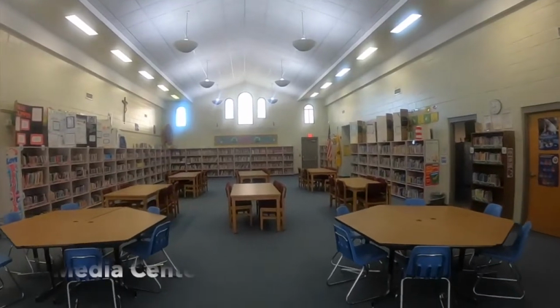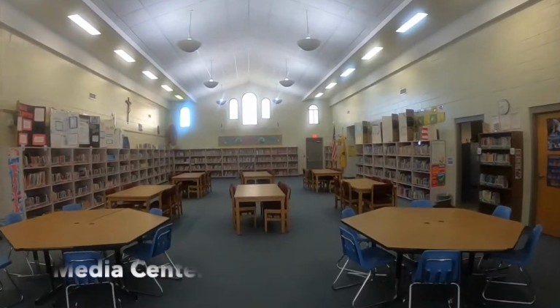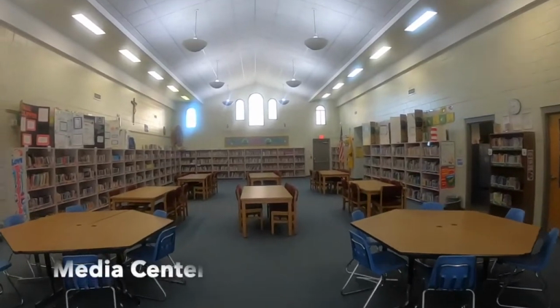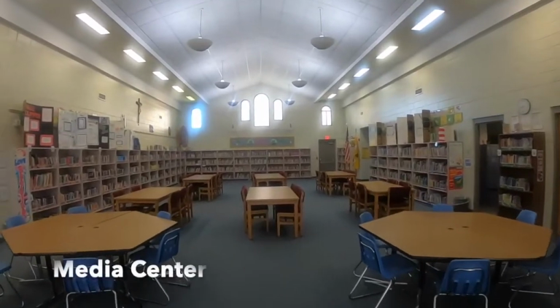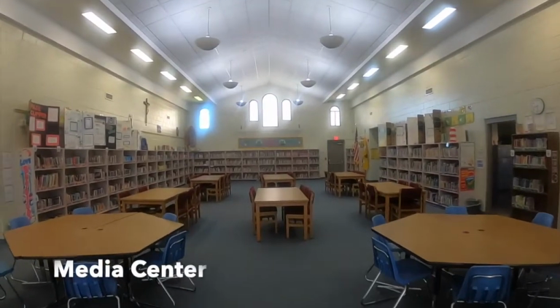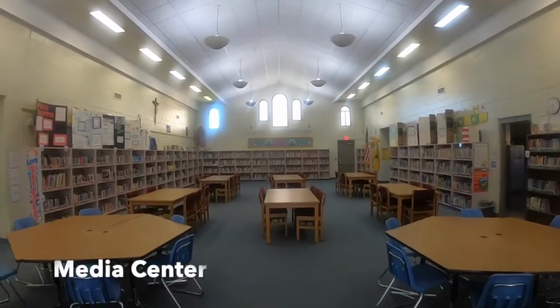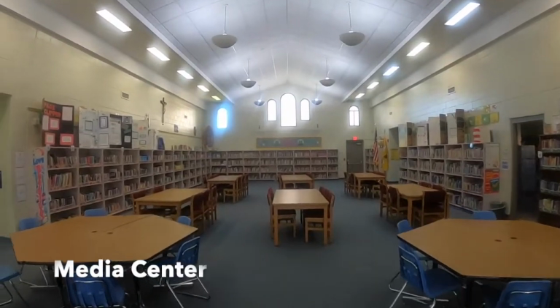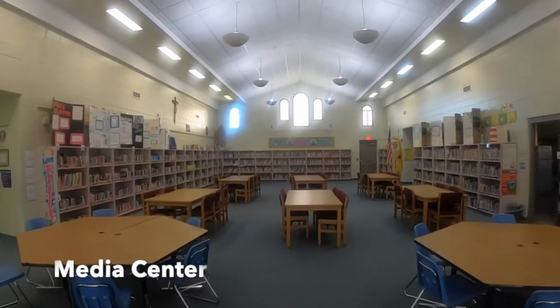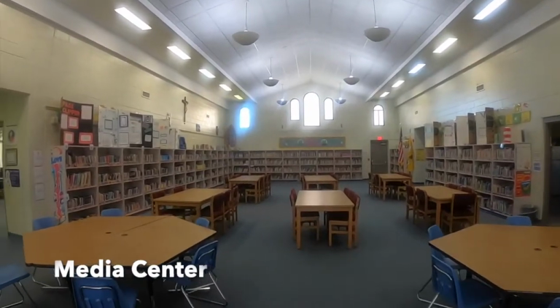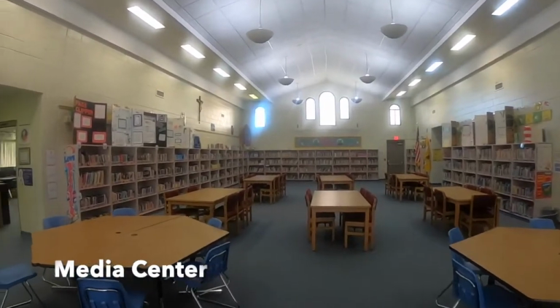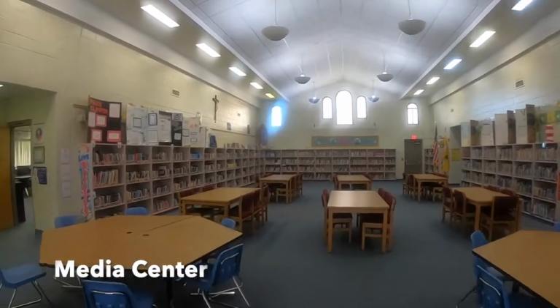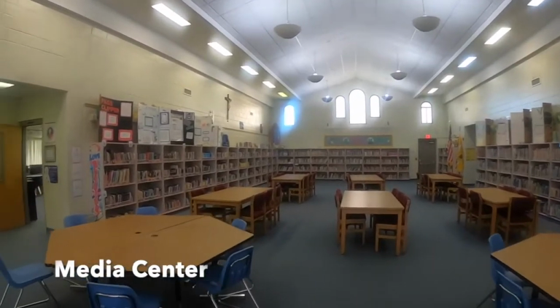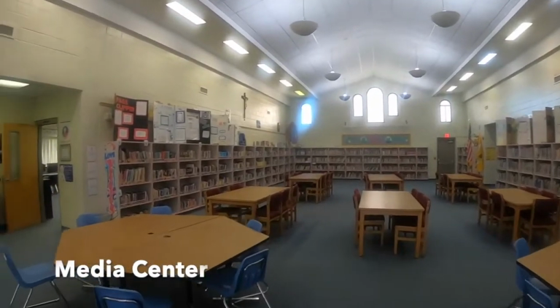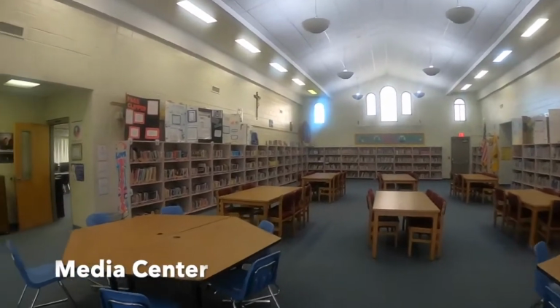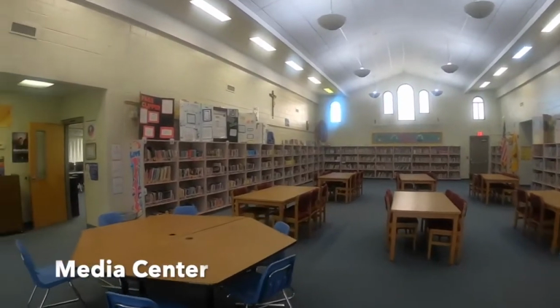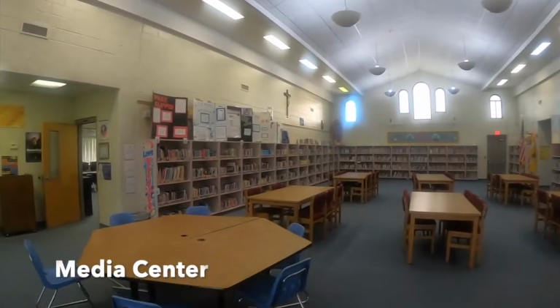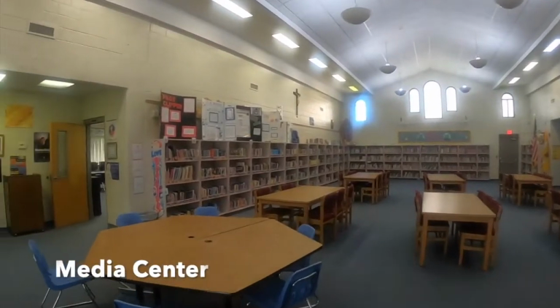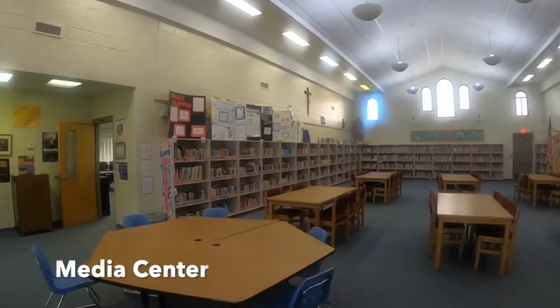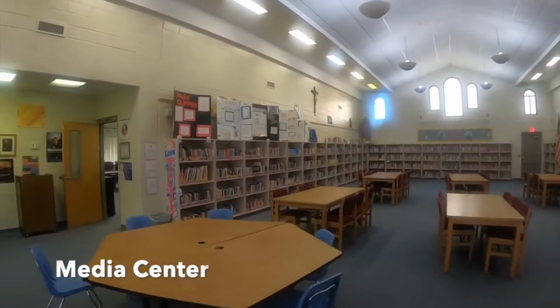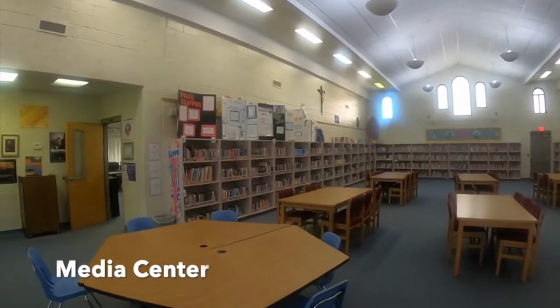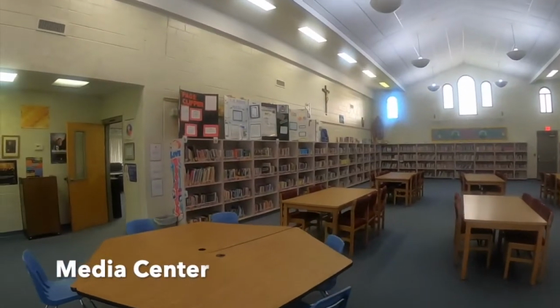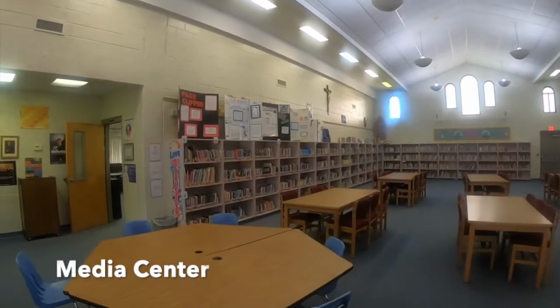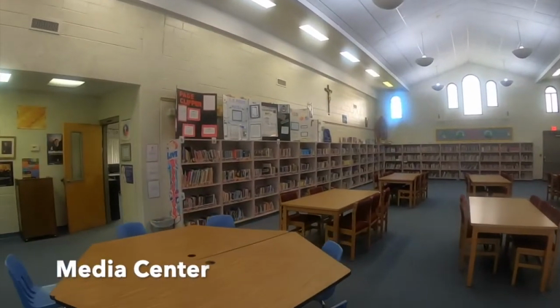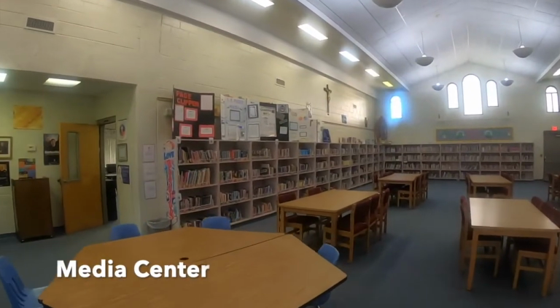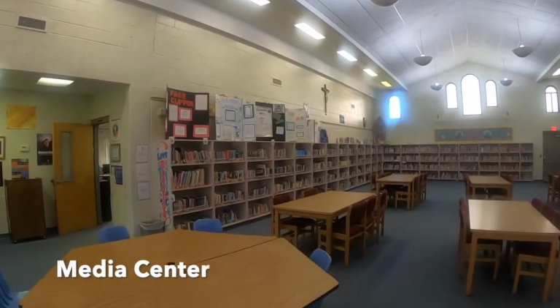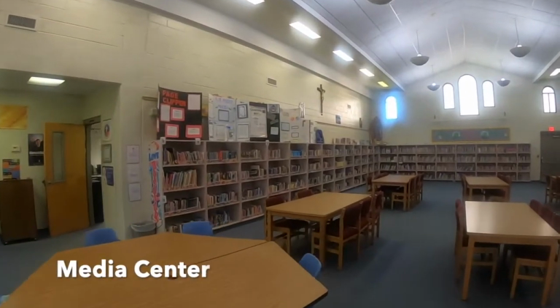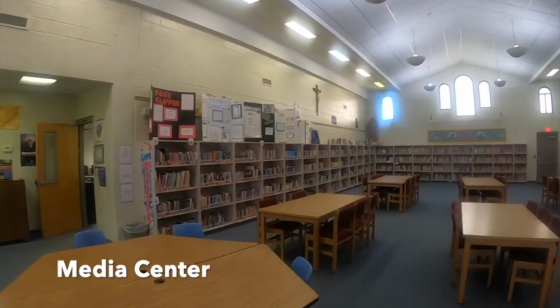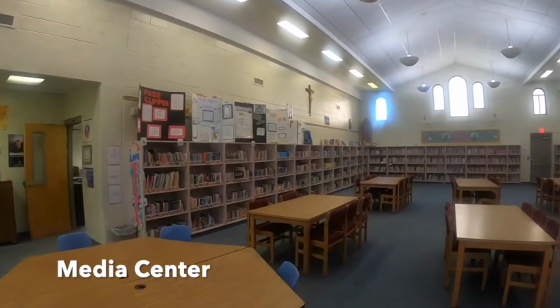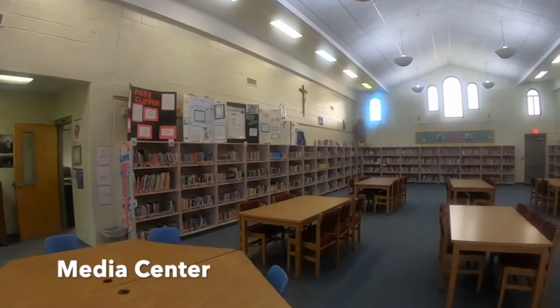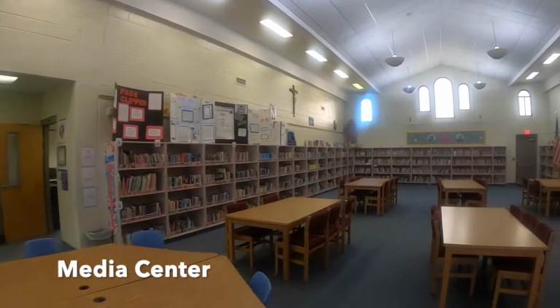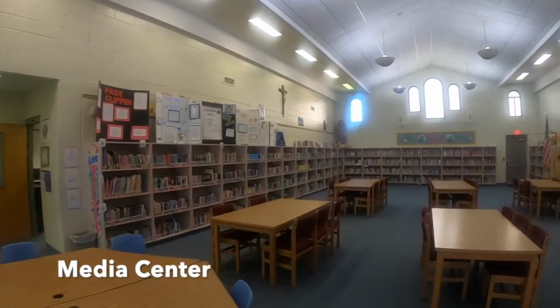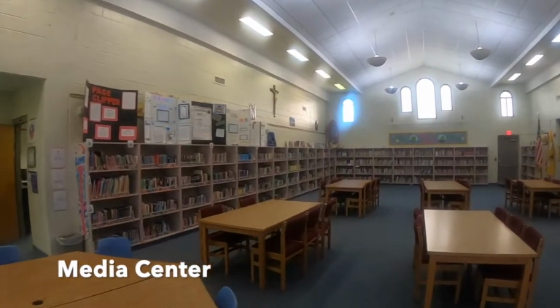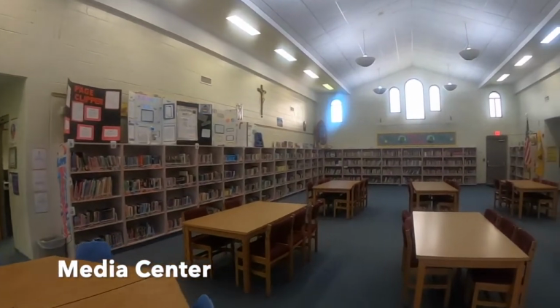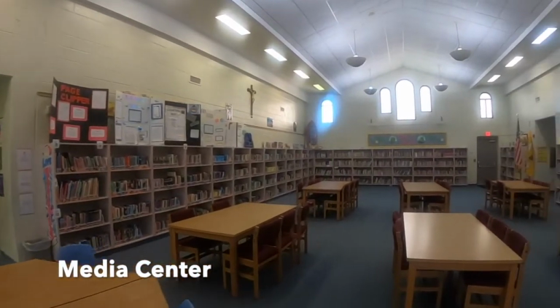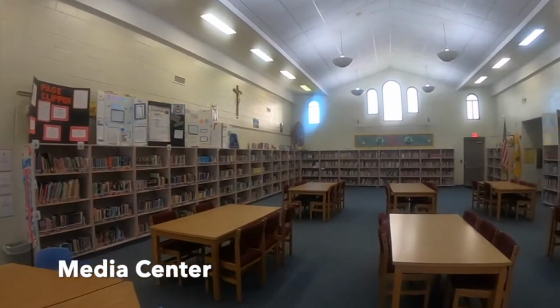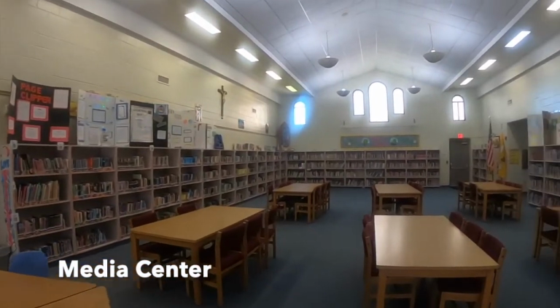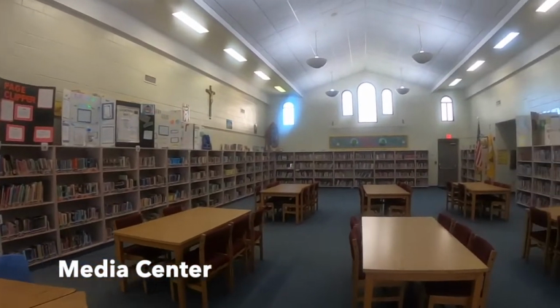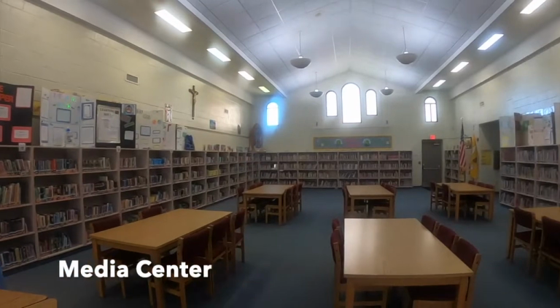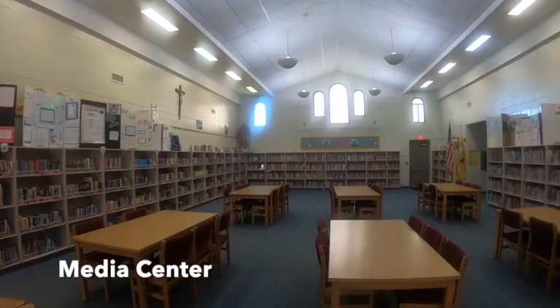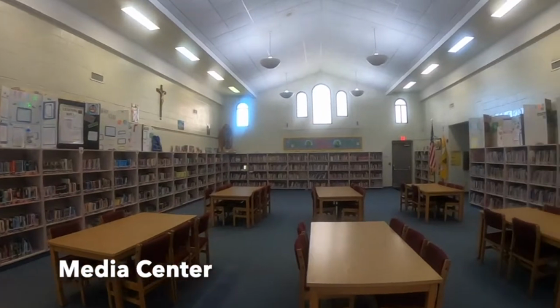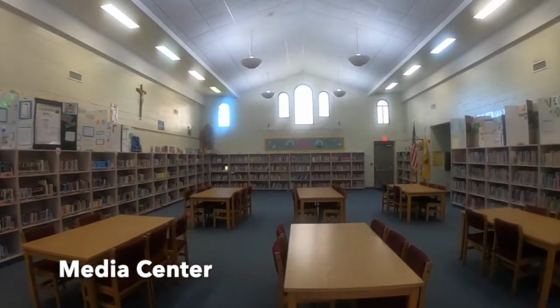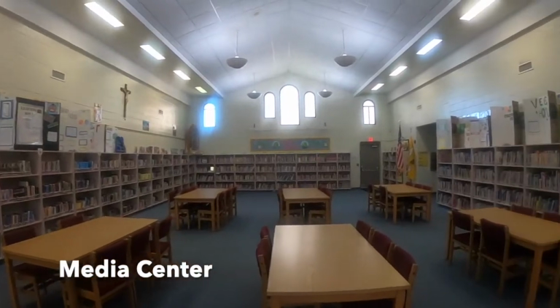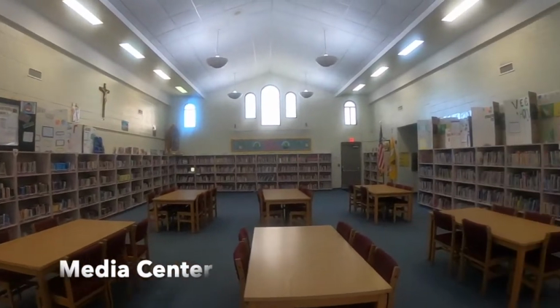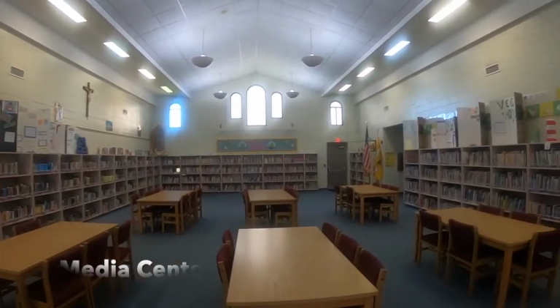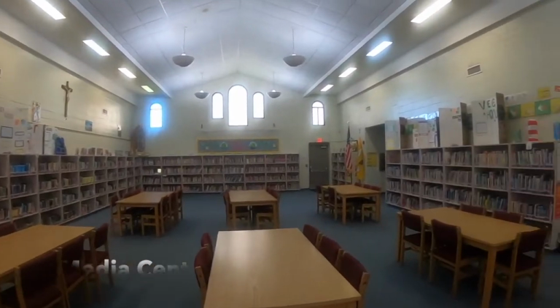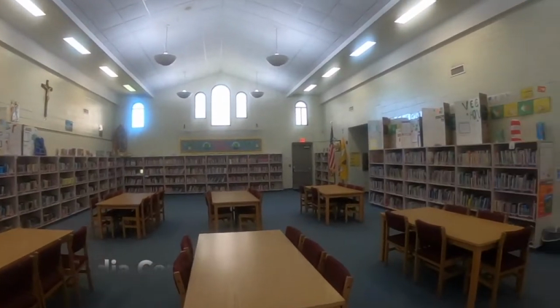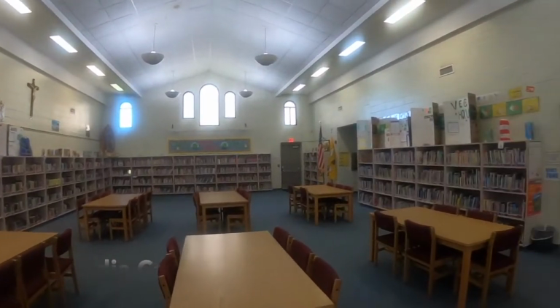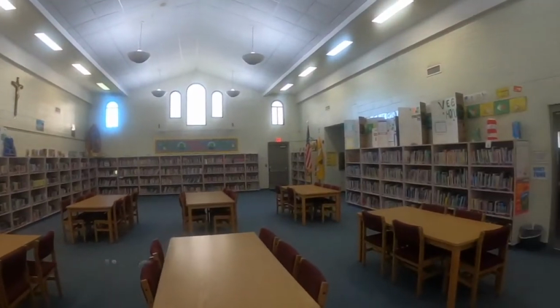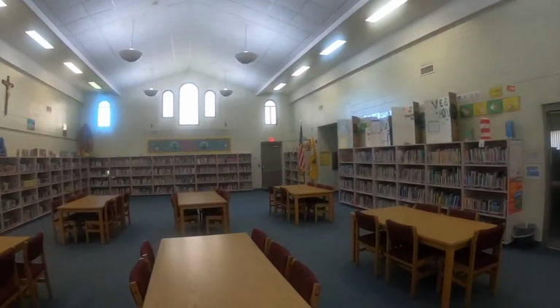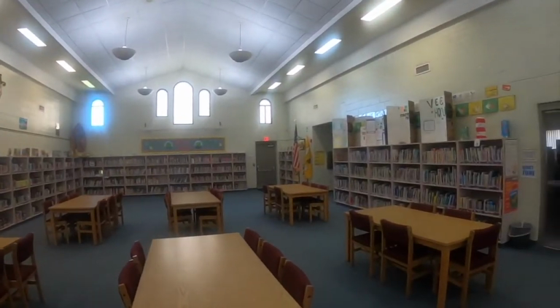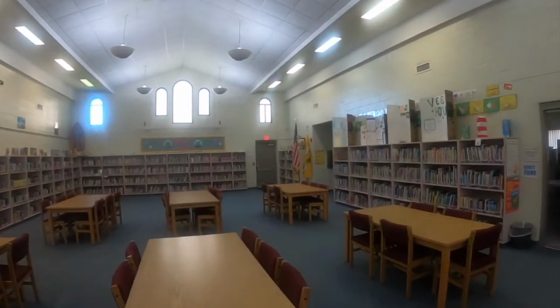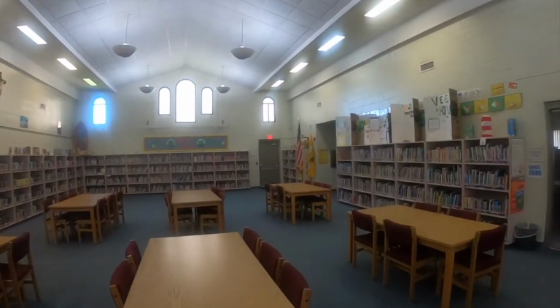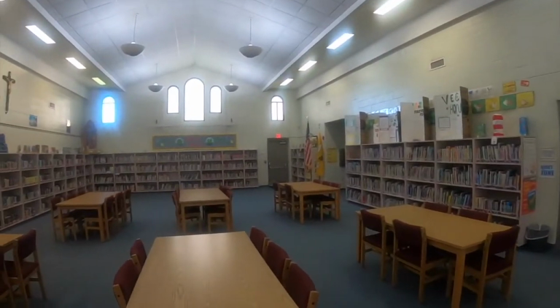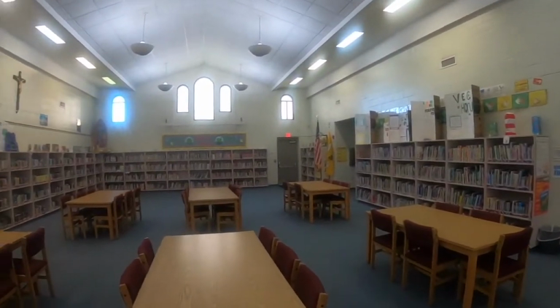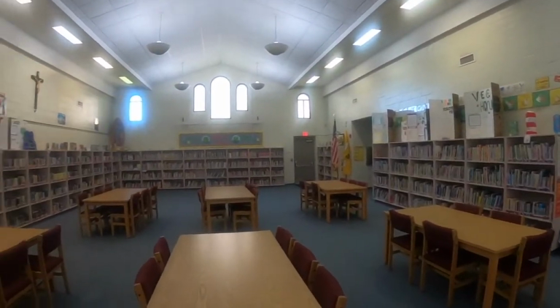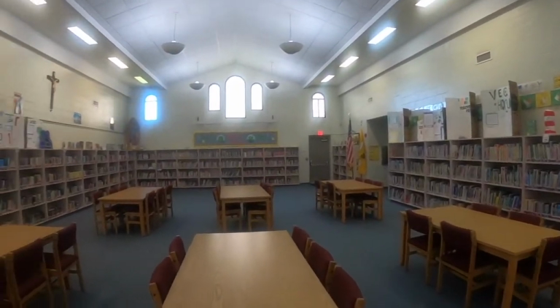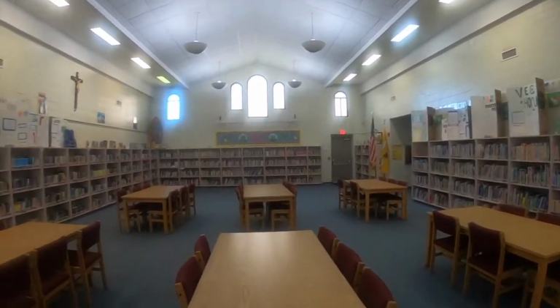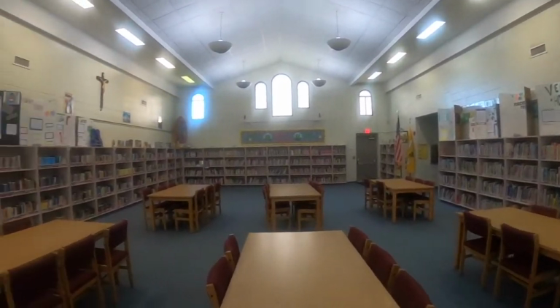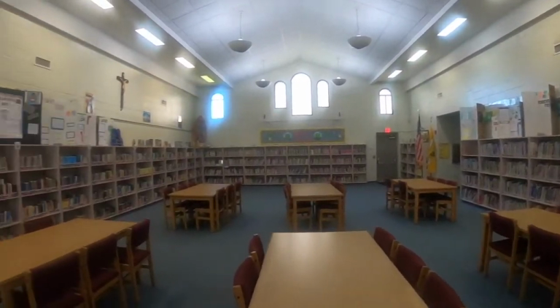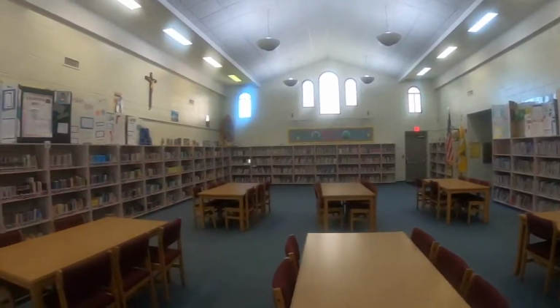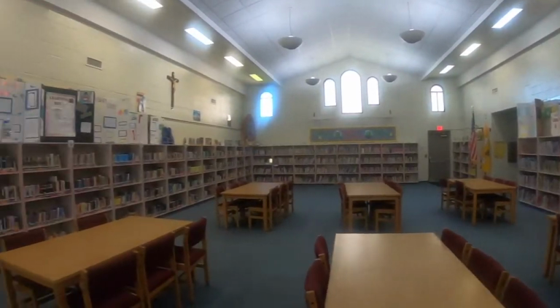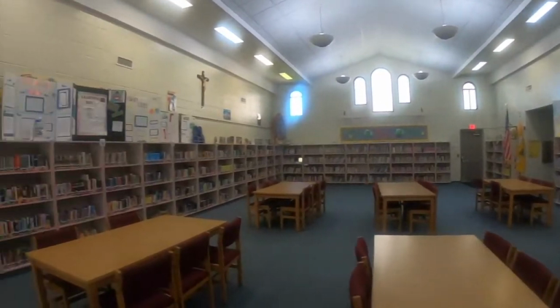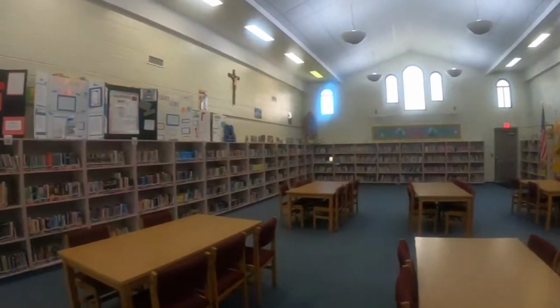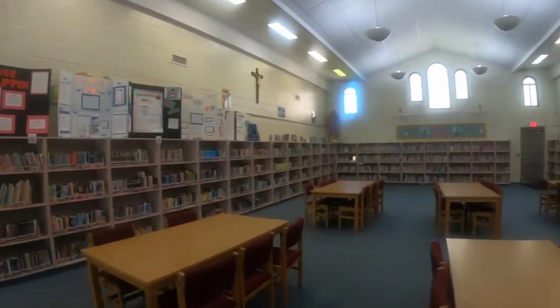Our next building houses the media center and the computer lab. It is also used for morning care and the extended day program.